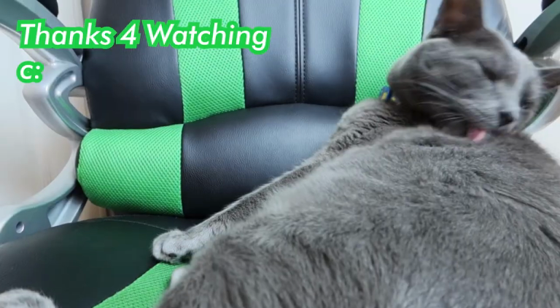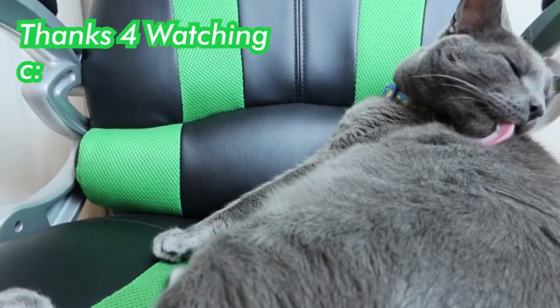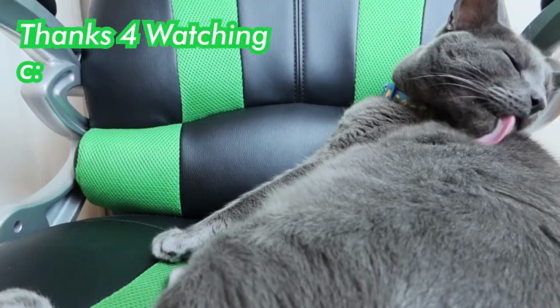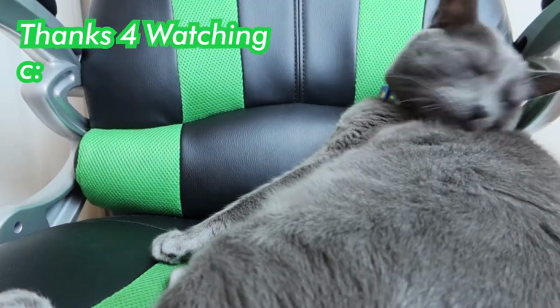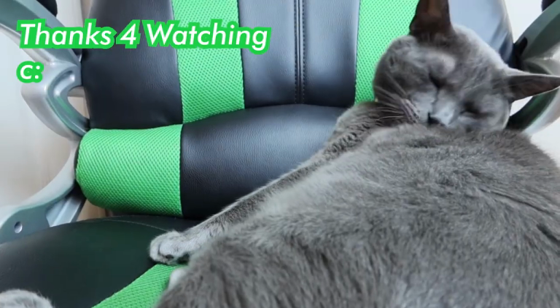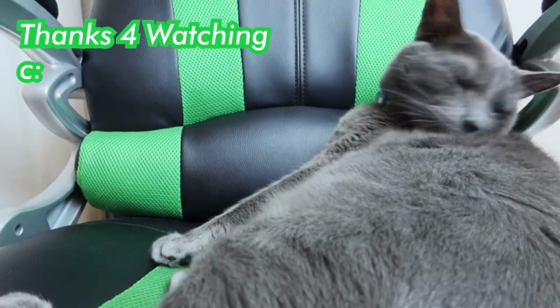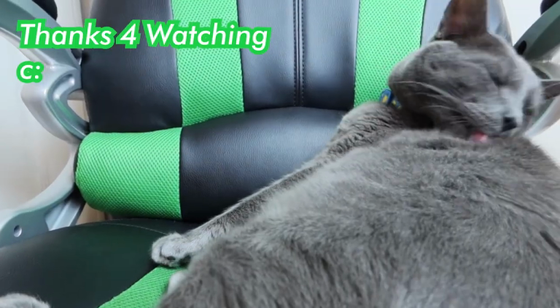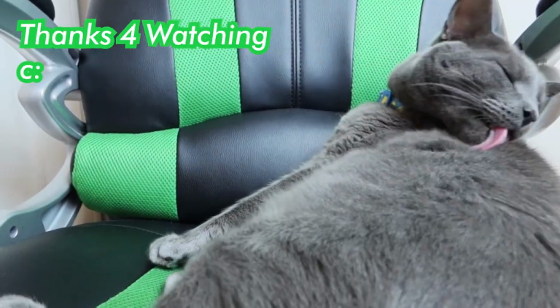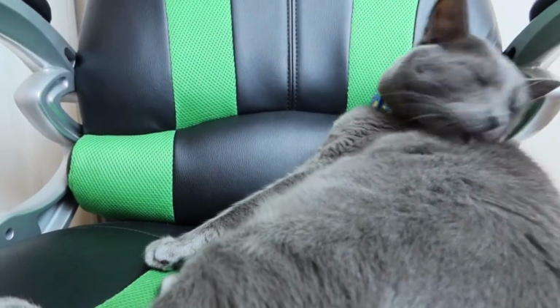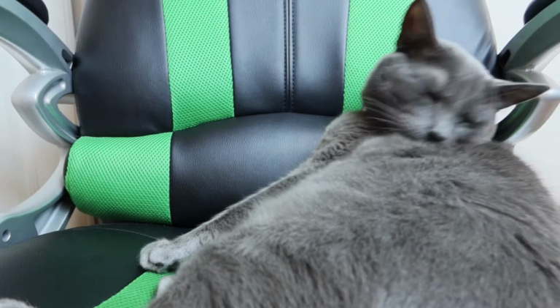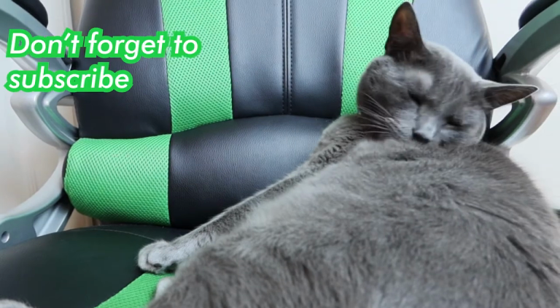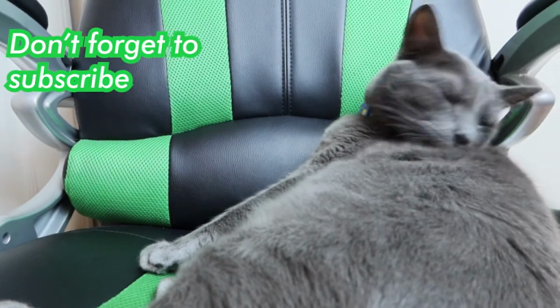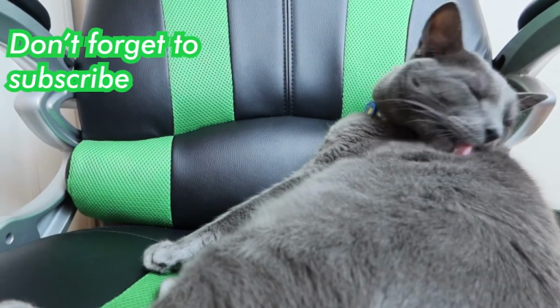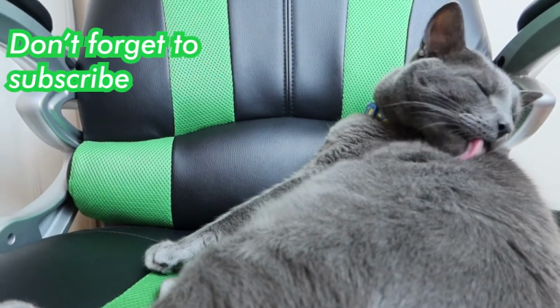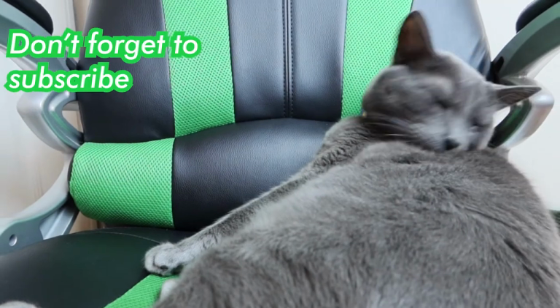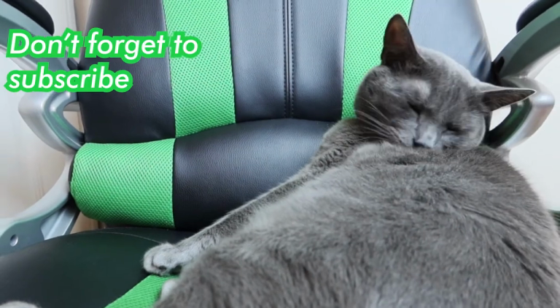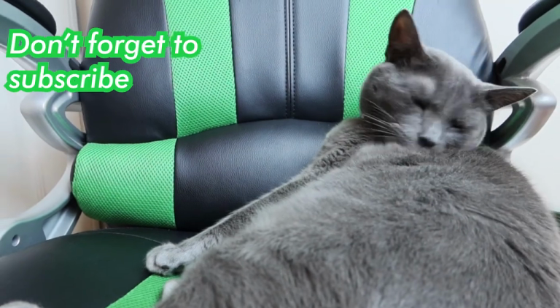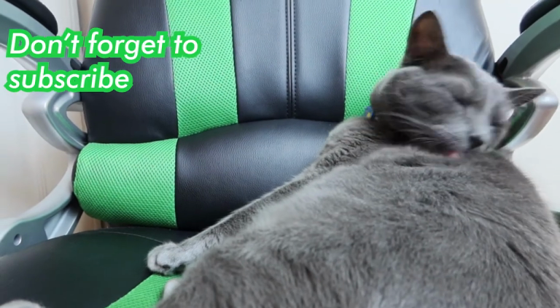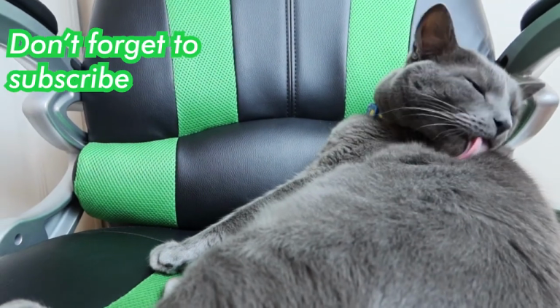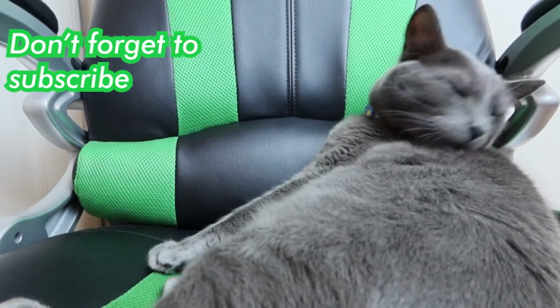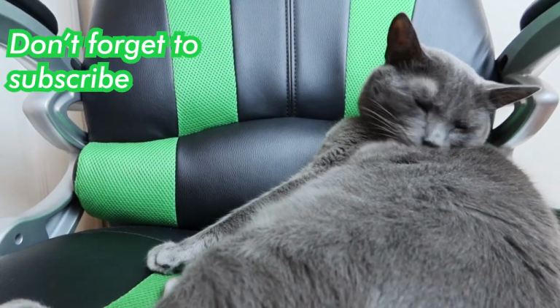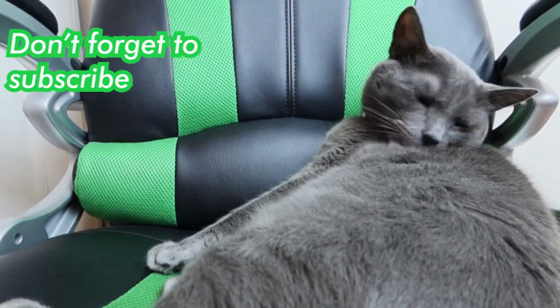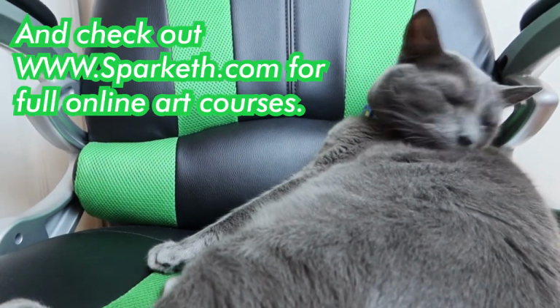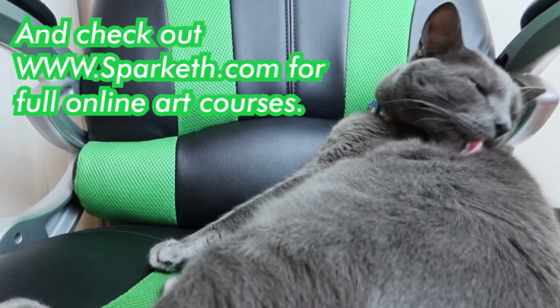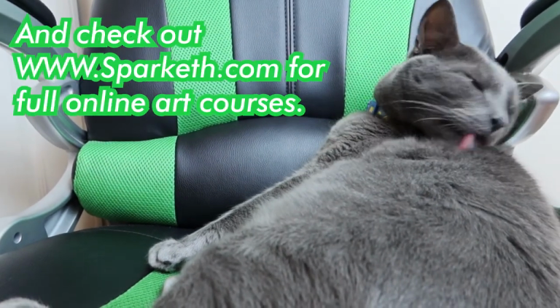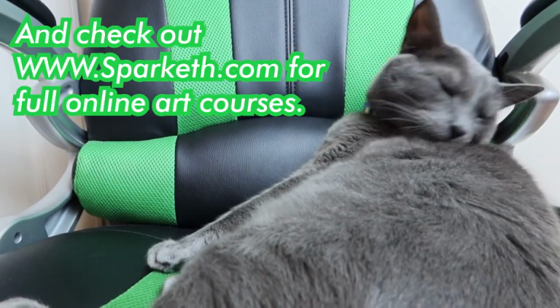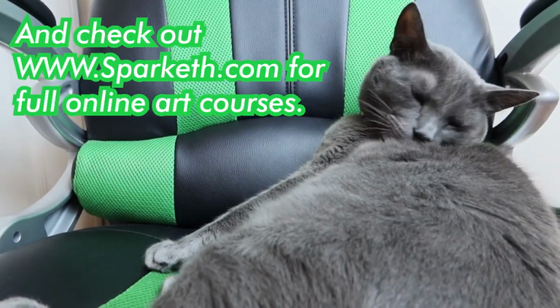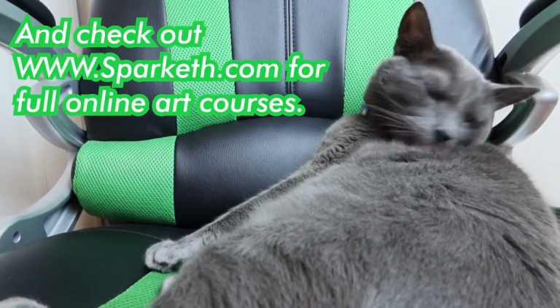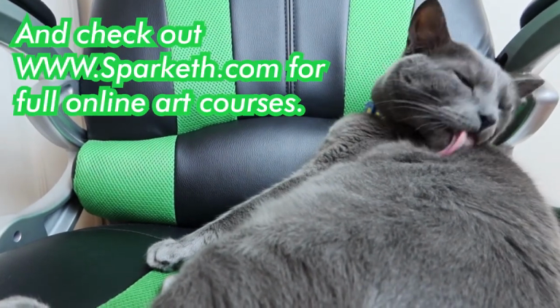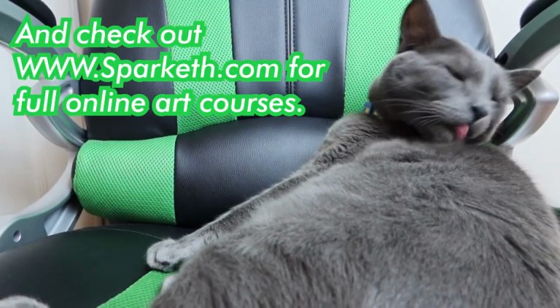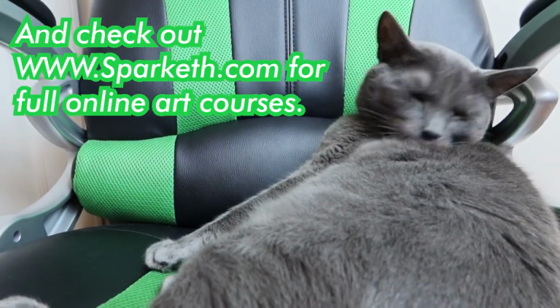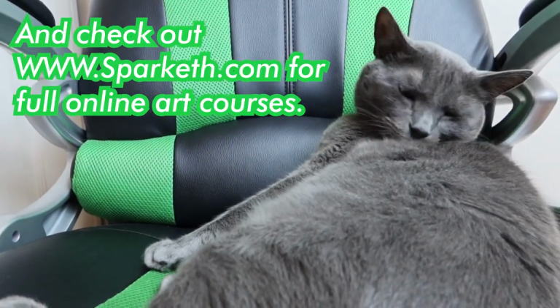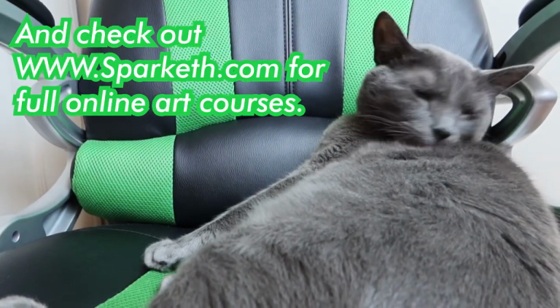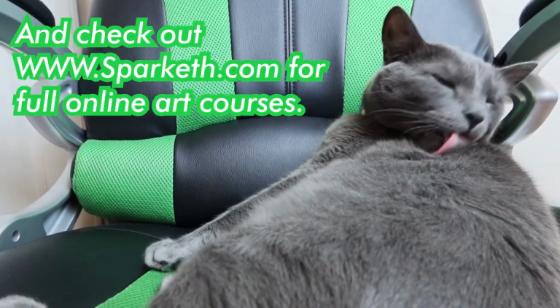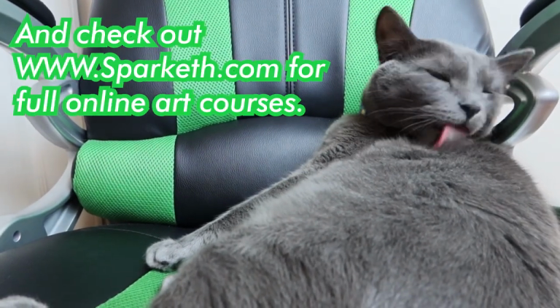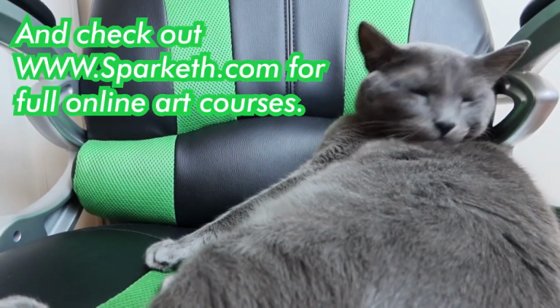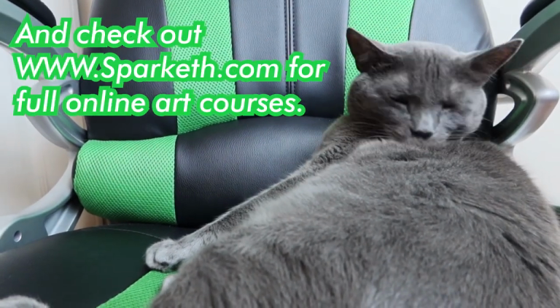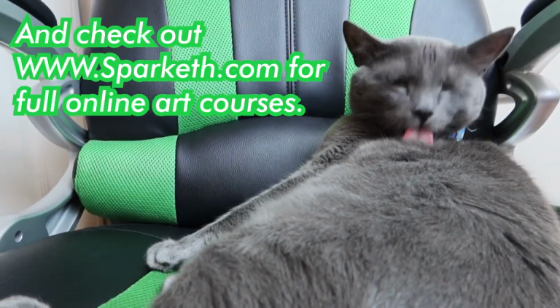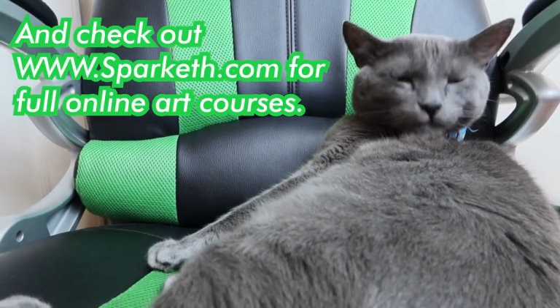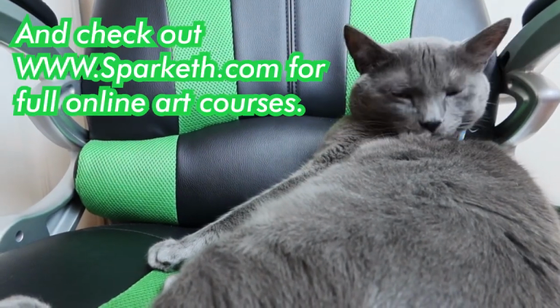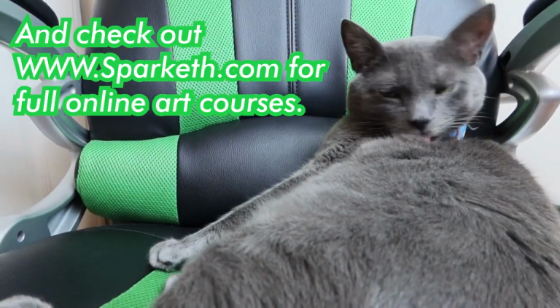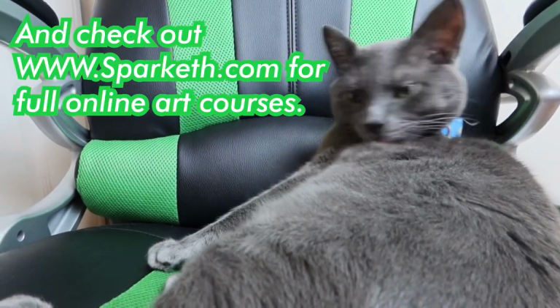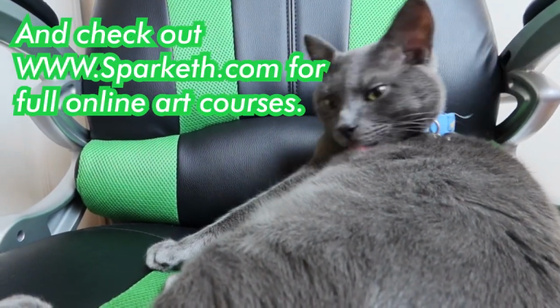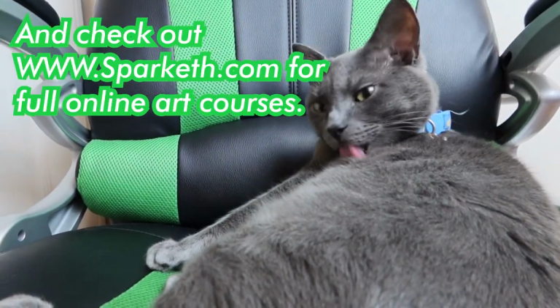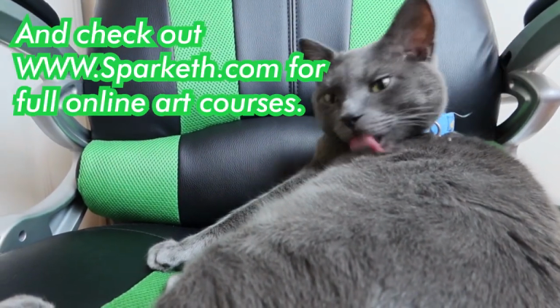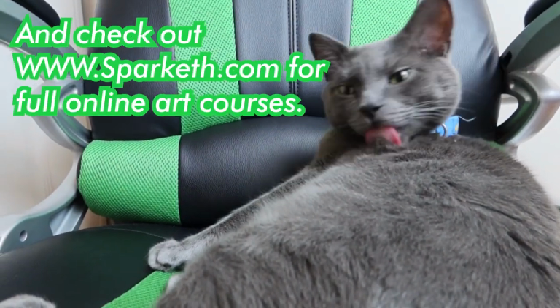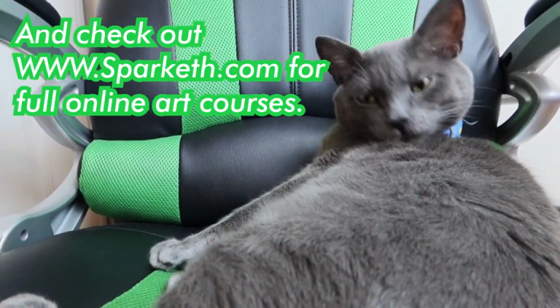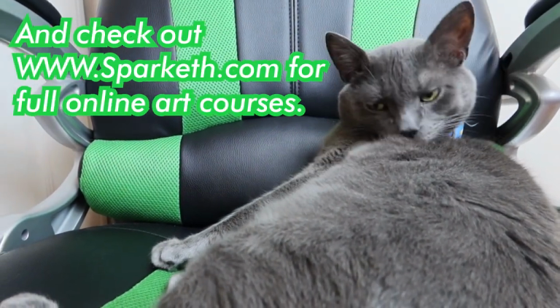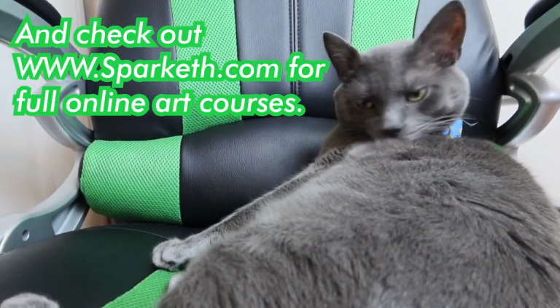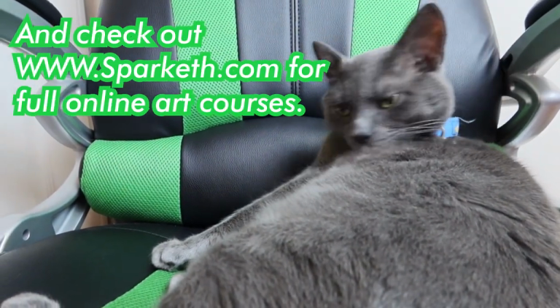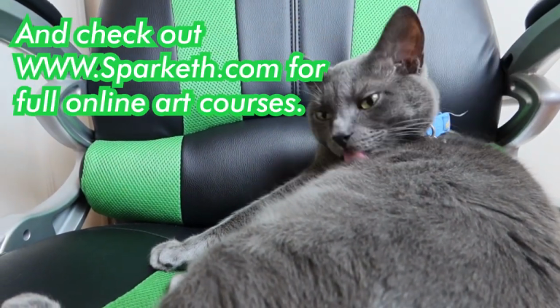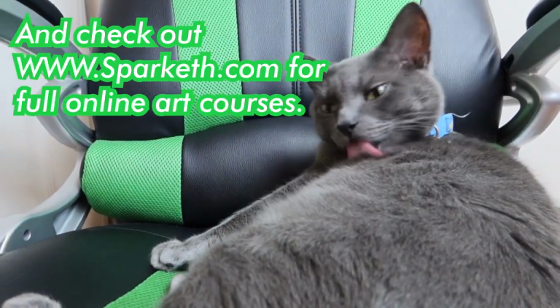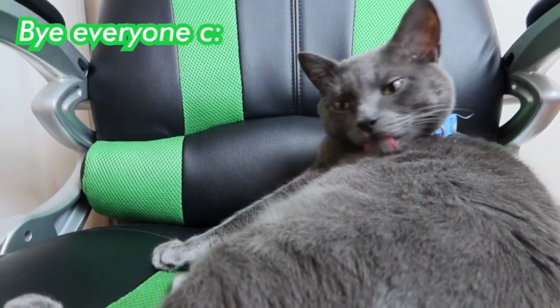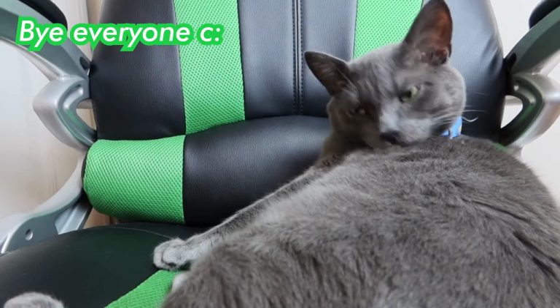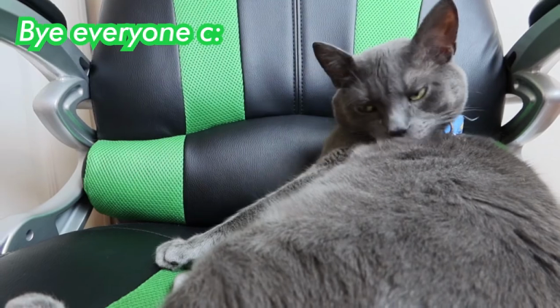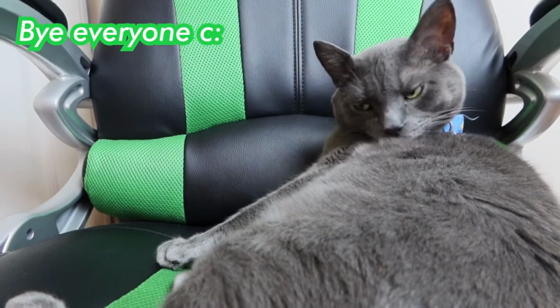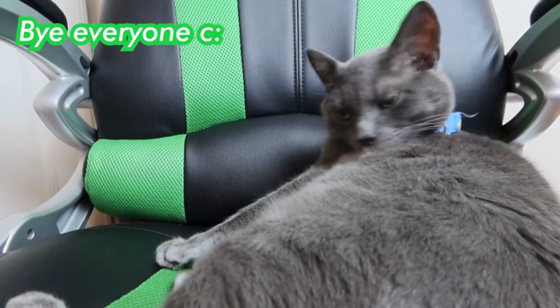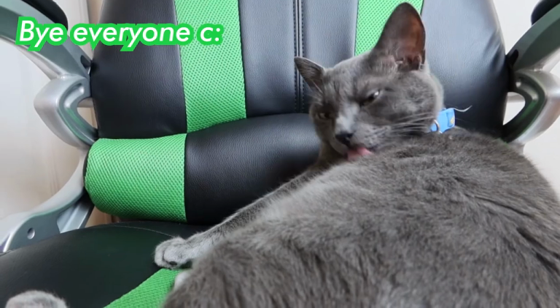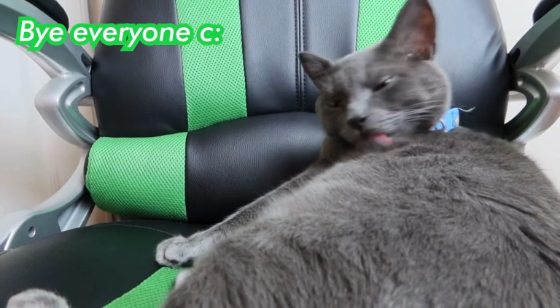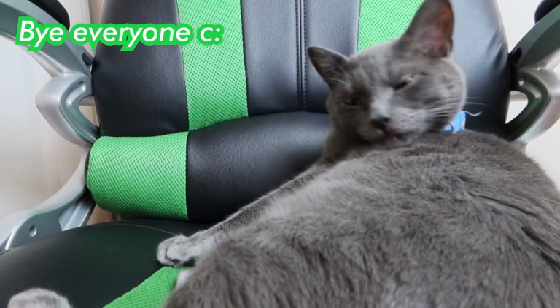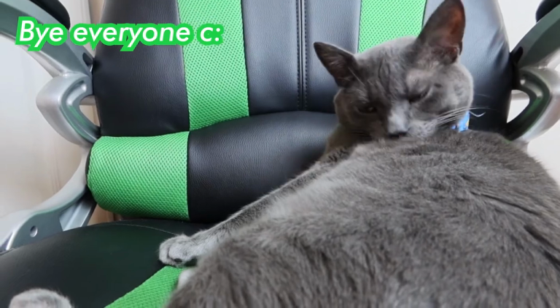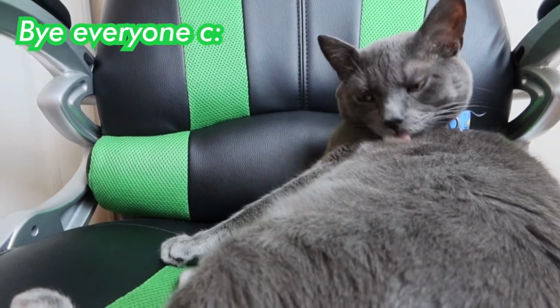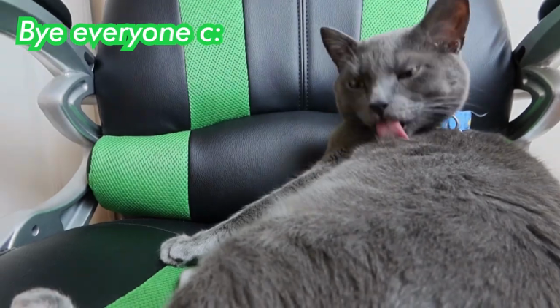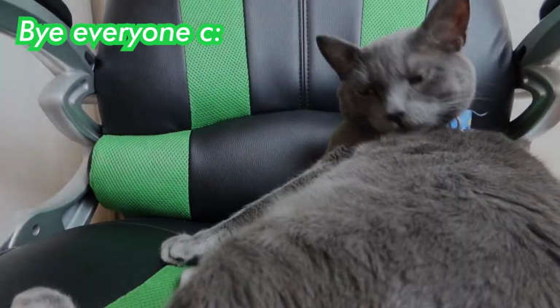Thanks for watching! Don't forget to subscribe and check out sparkgift.com for full online art courses. Bye everyone!